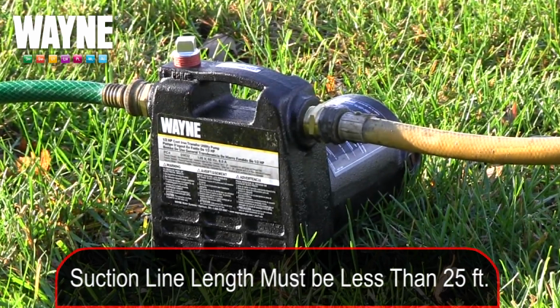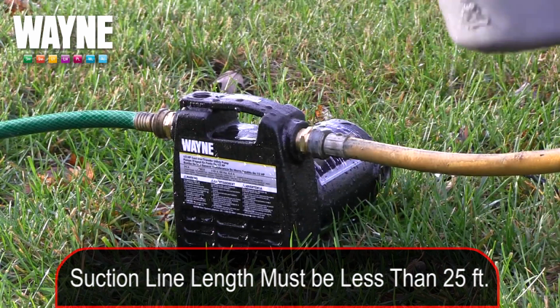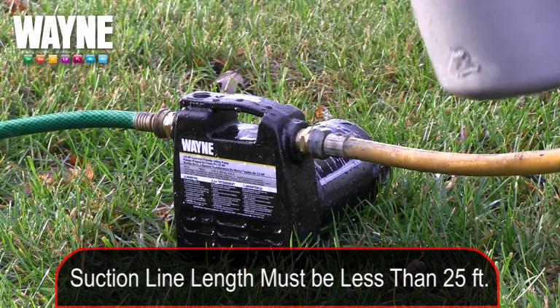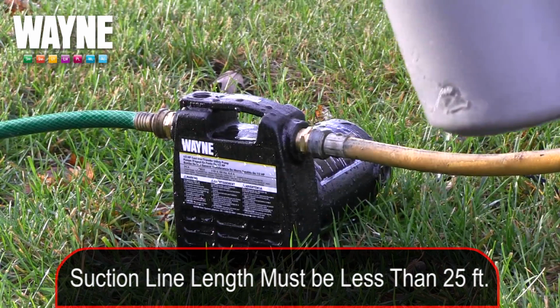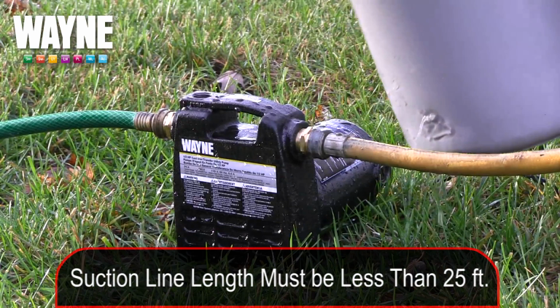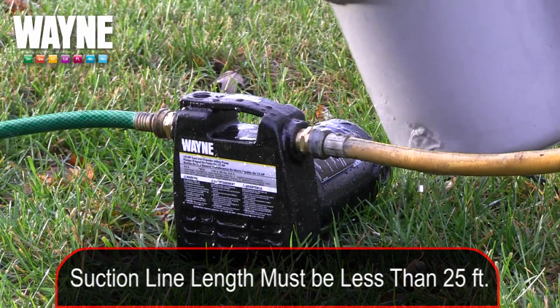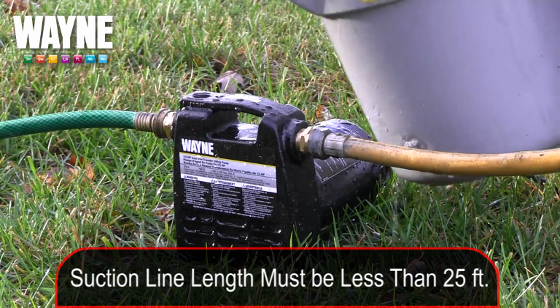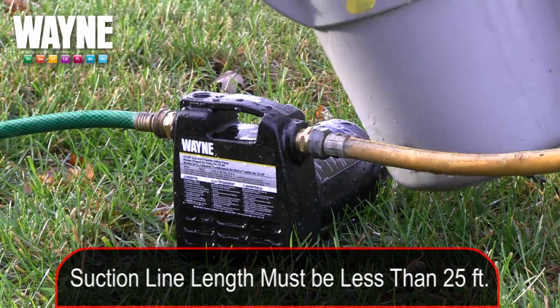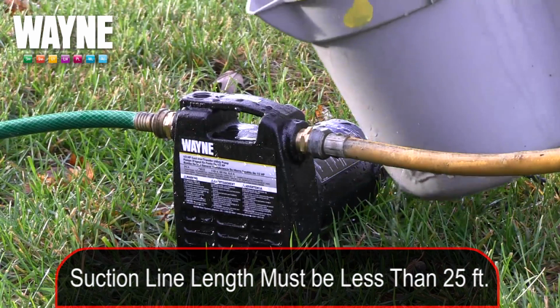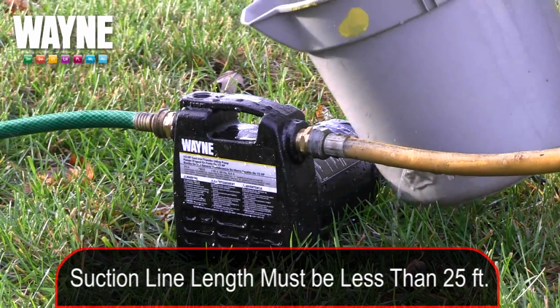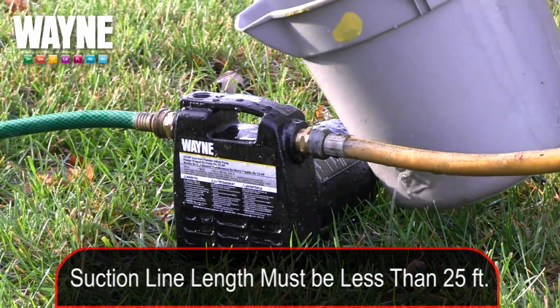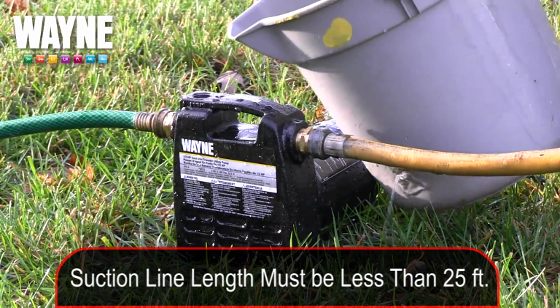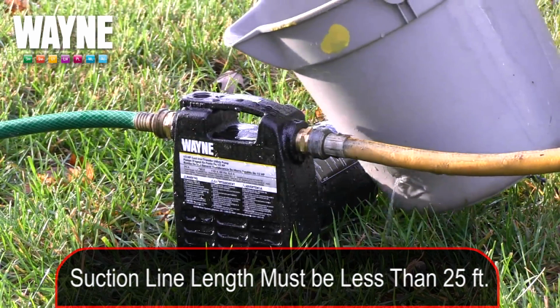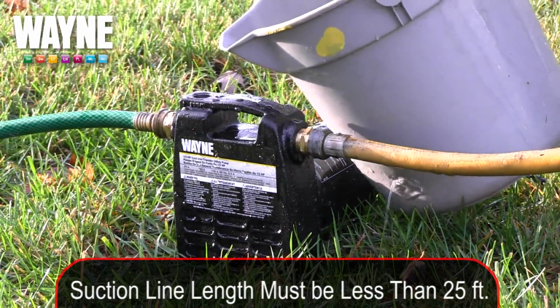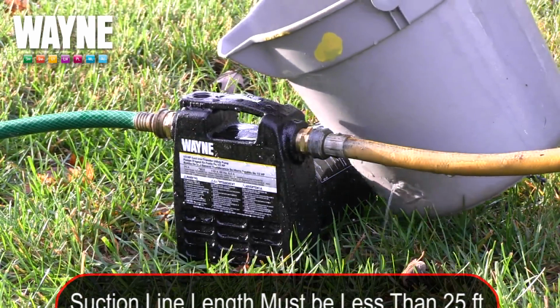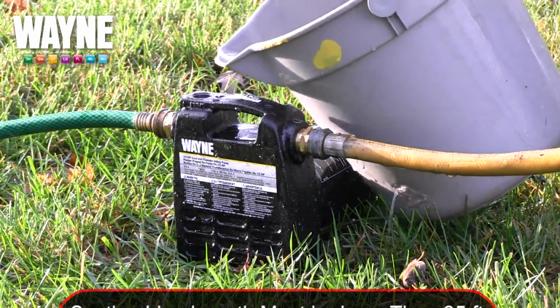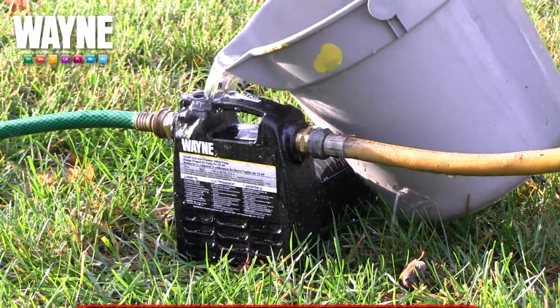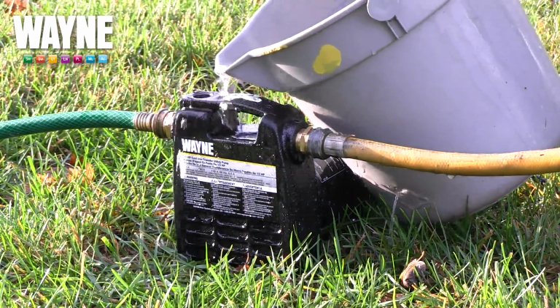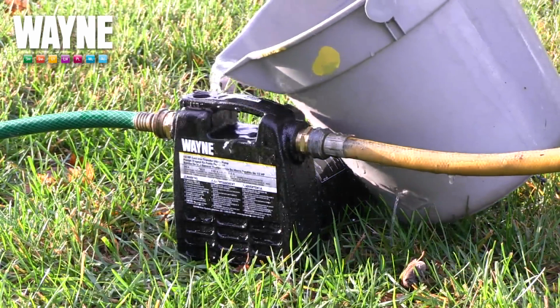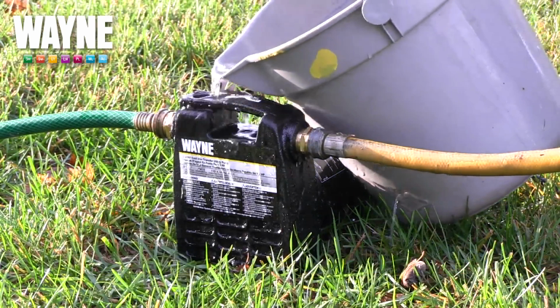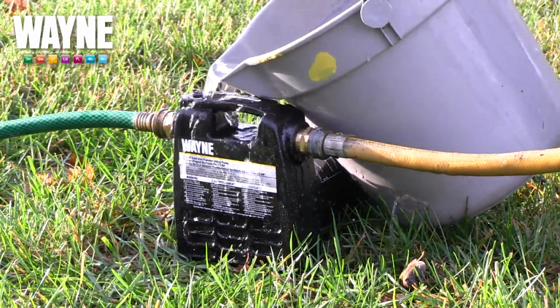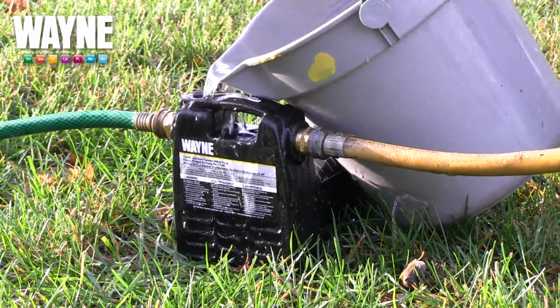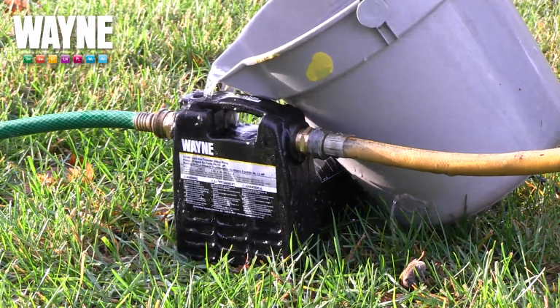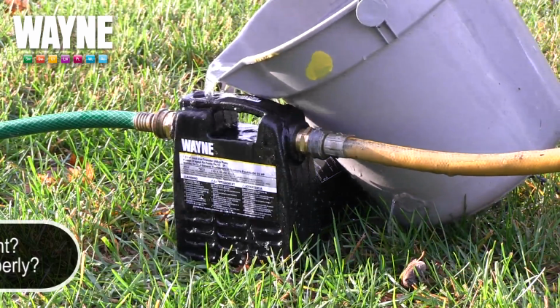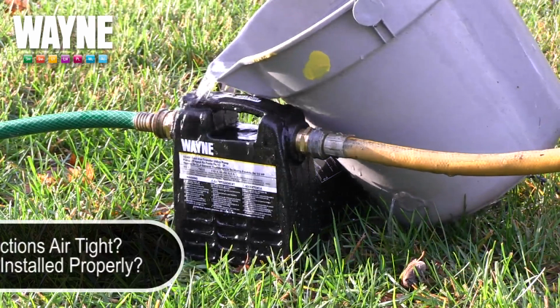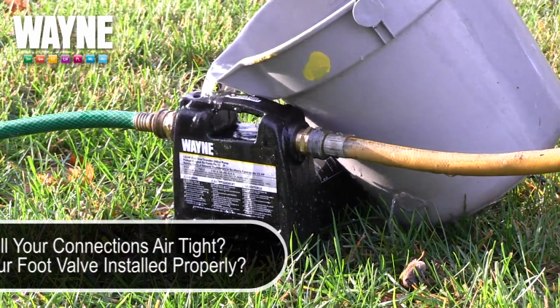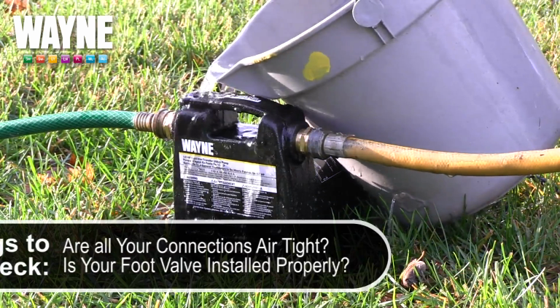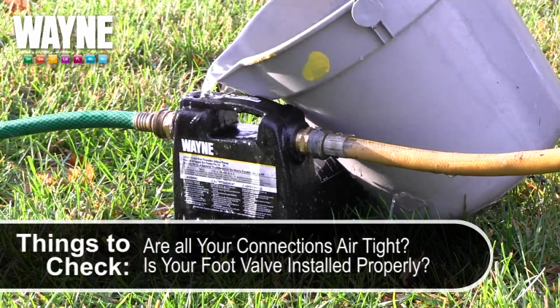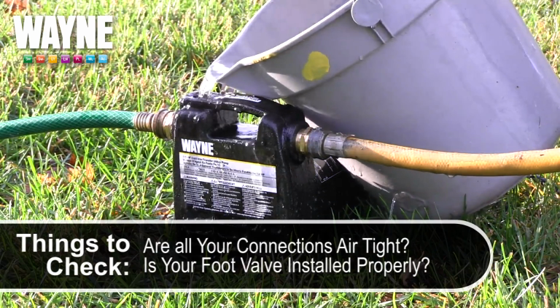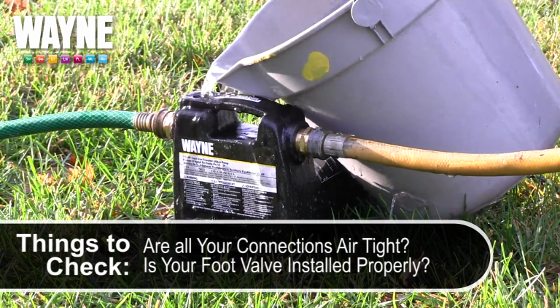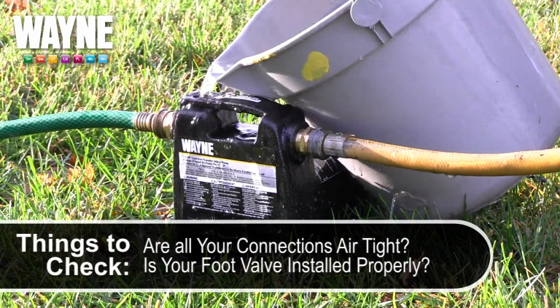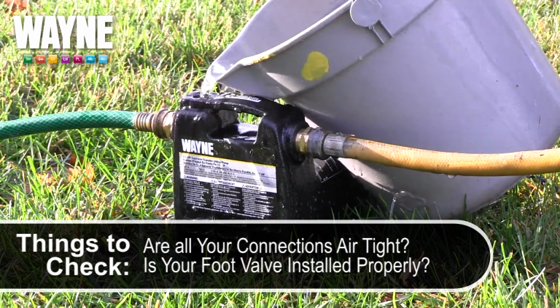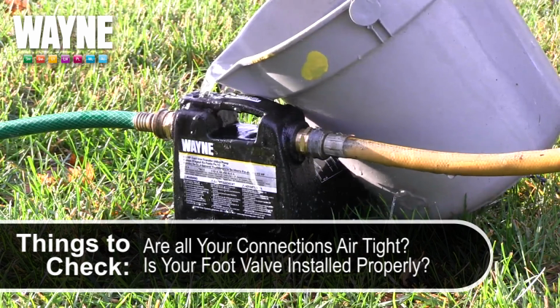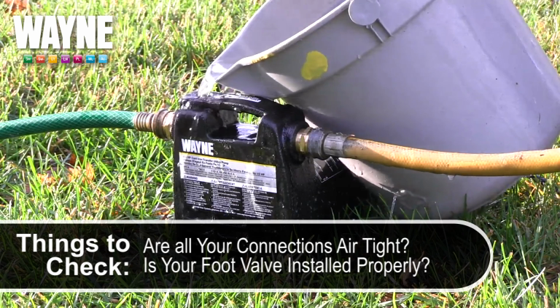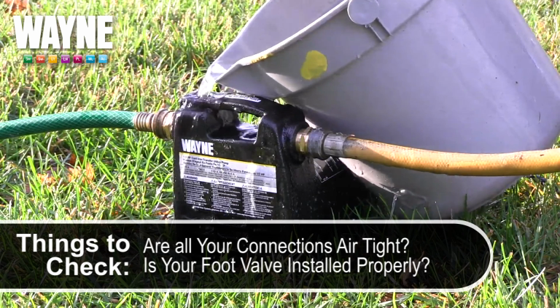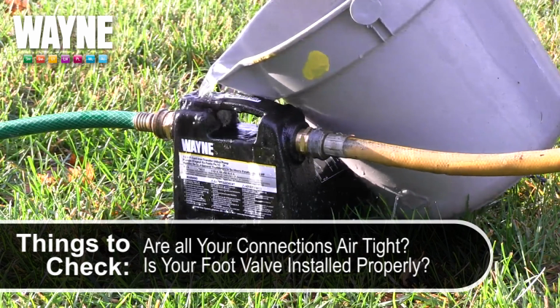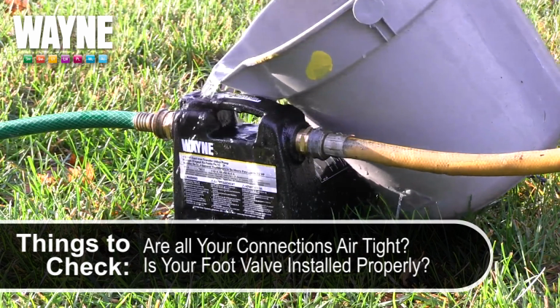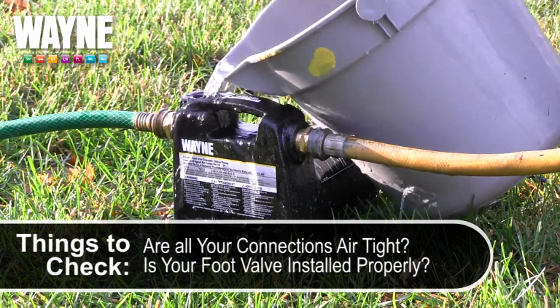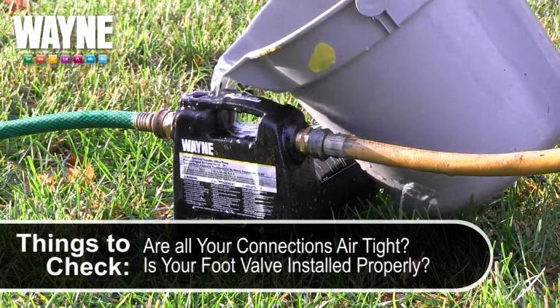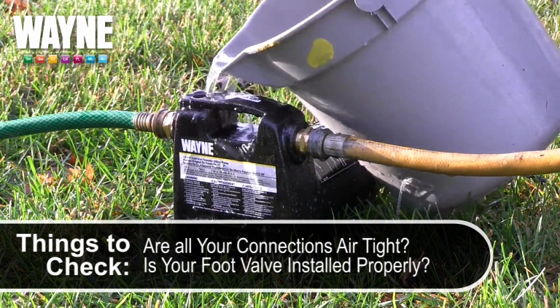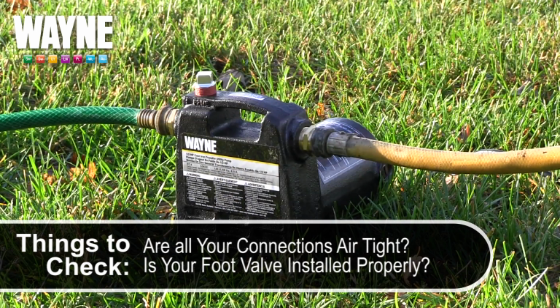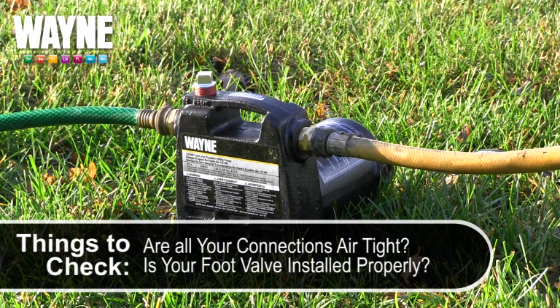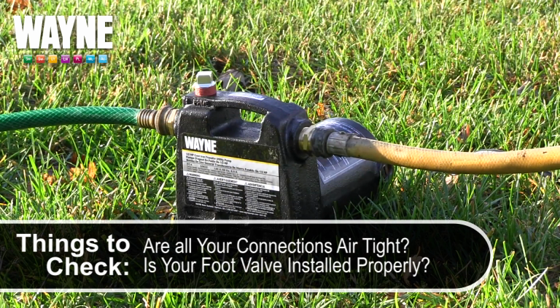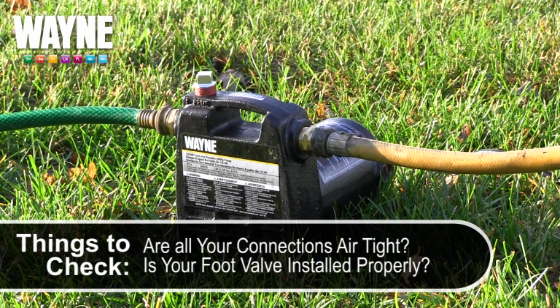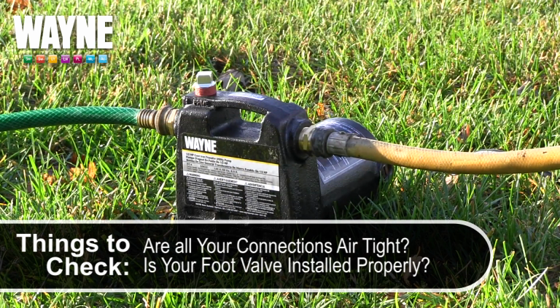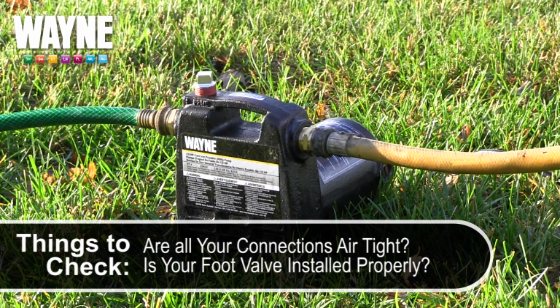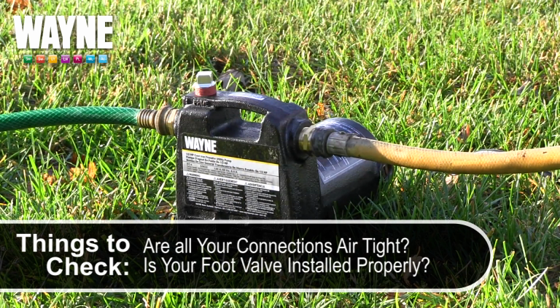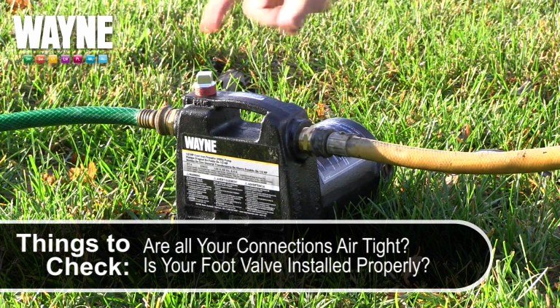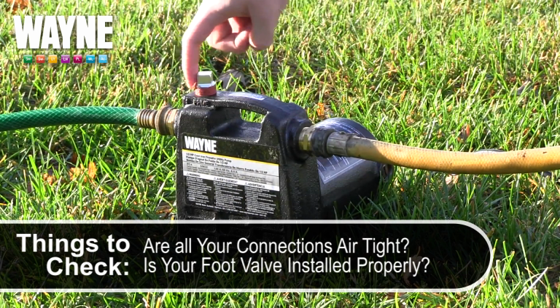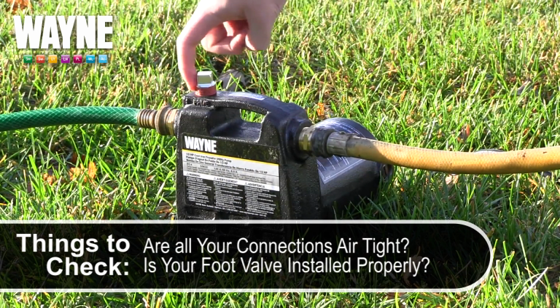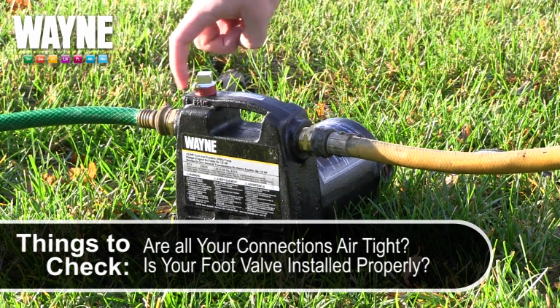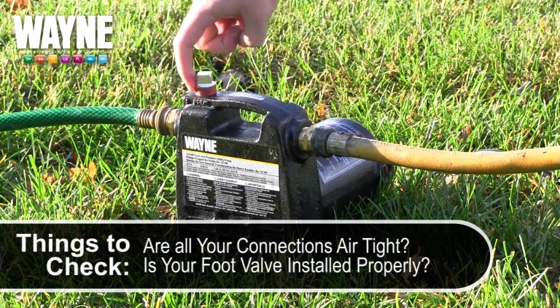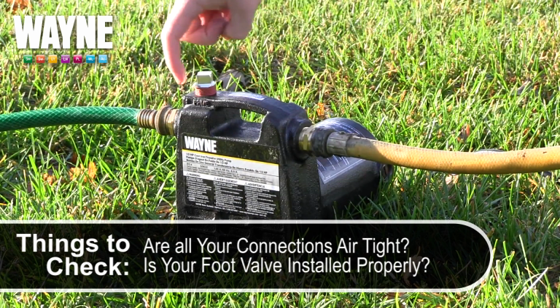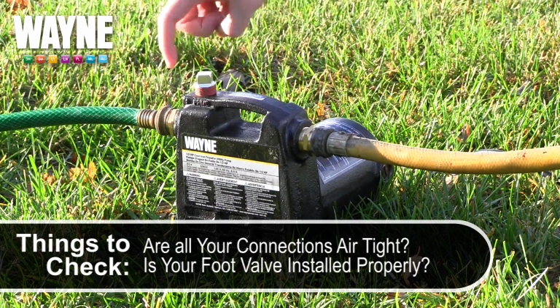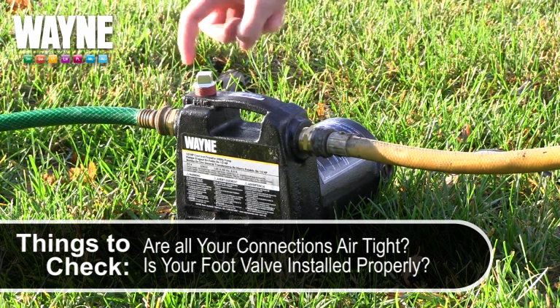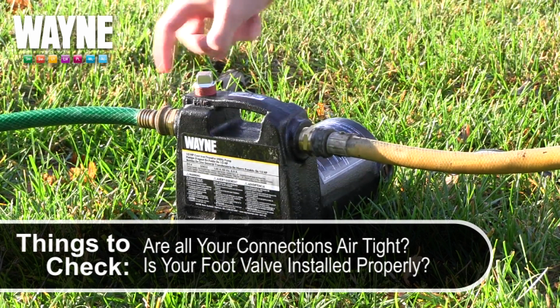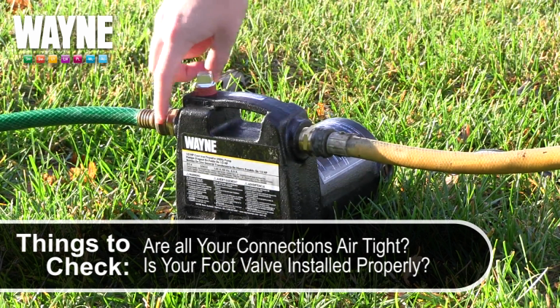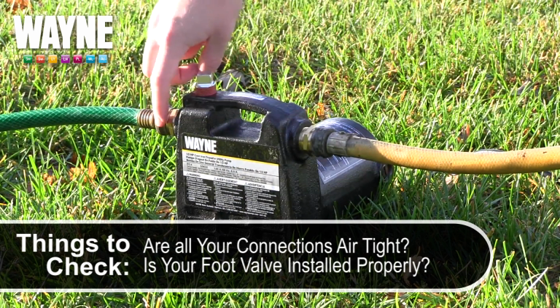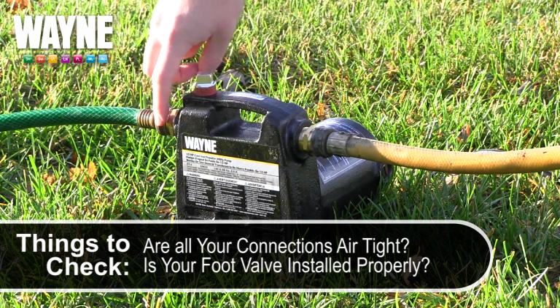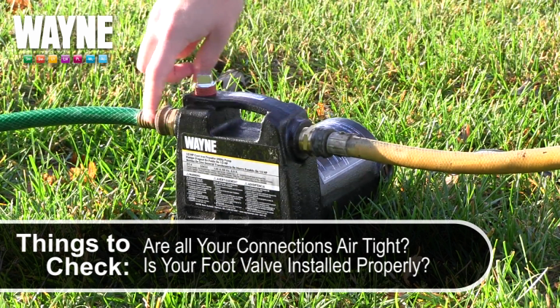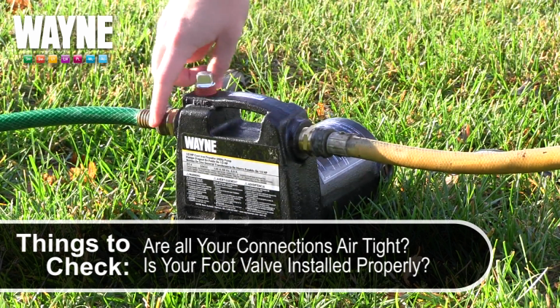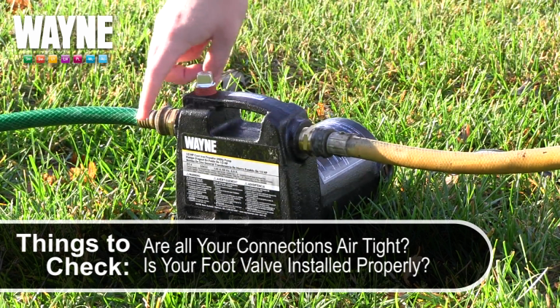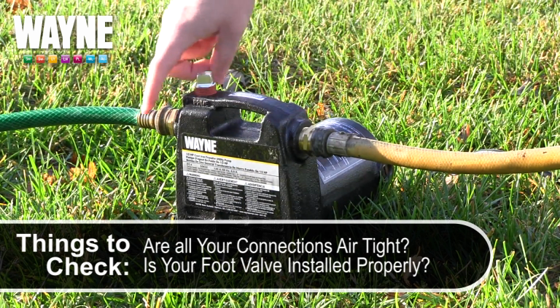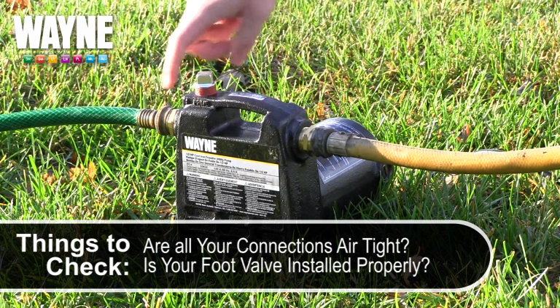If you are still having trouble catching a prime, you may need to go back through your suction line and make sure that all of your connections are tightly sealed.